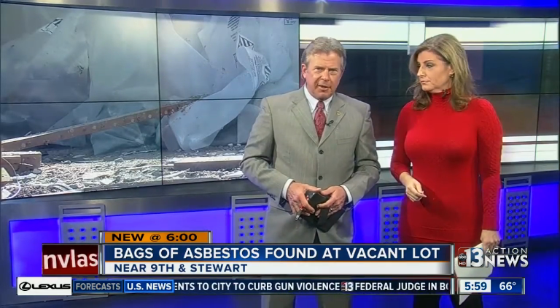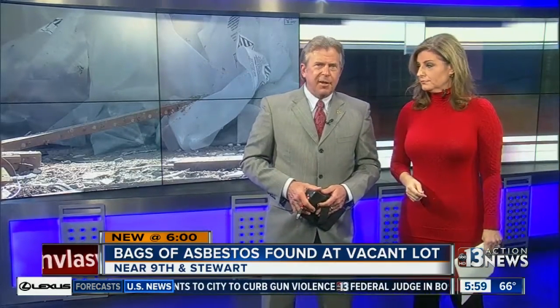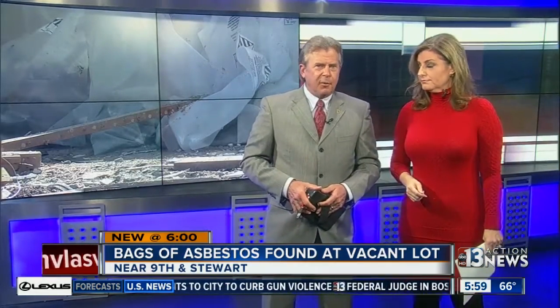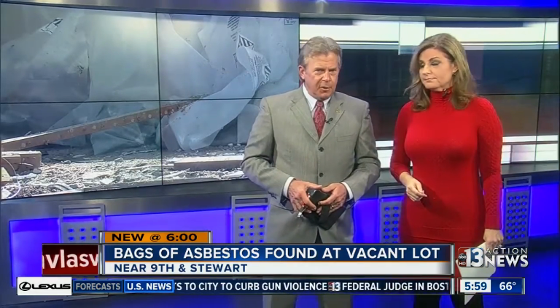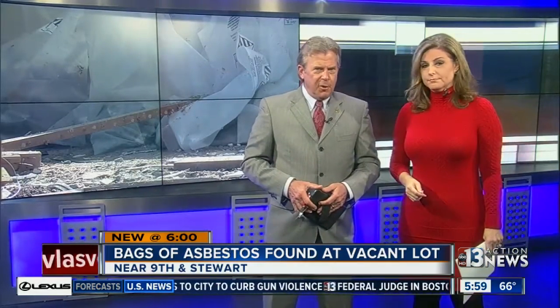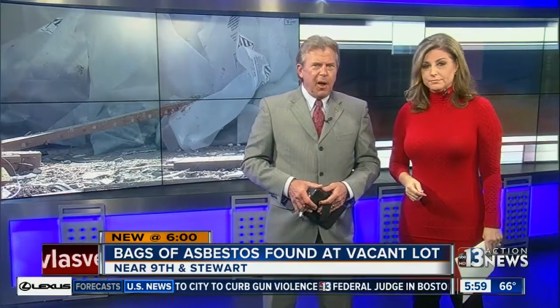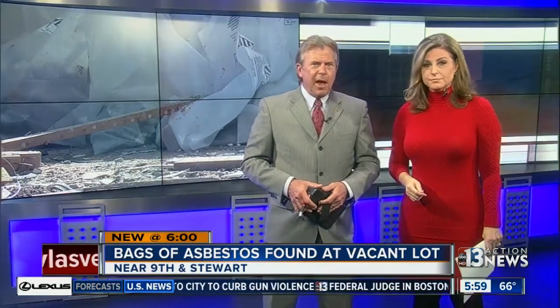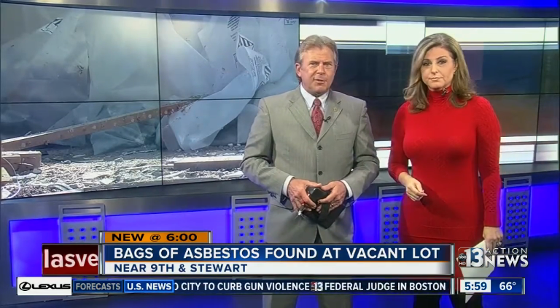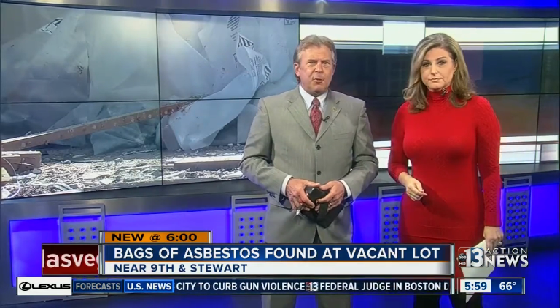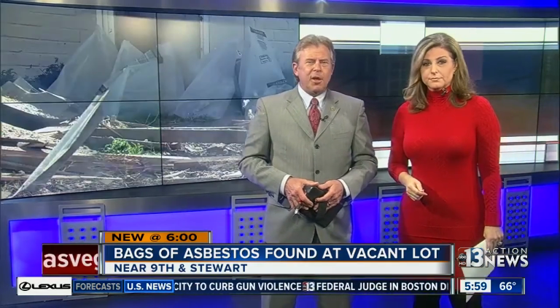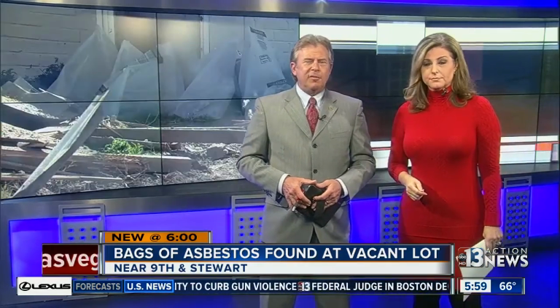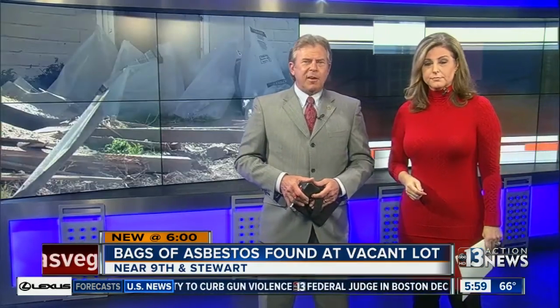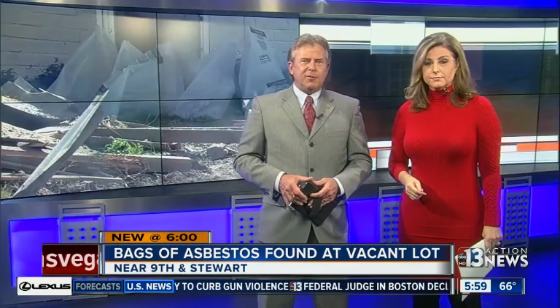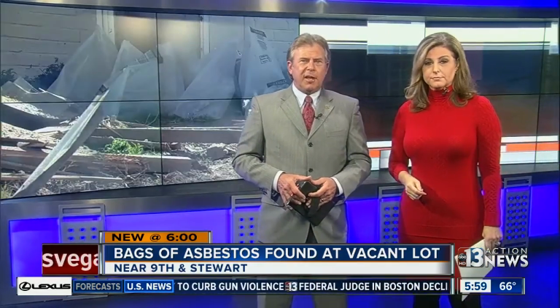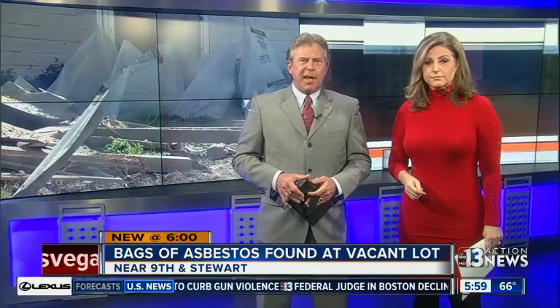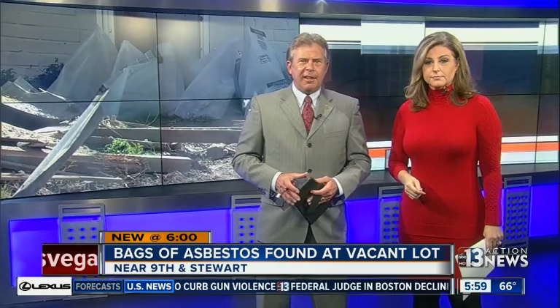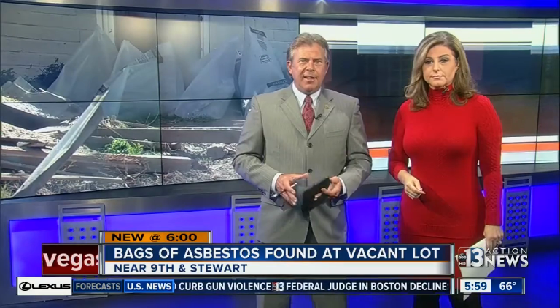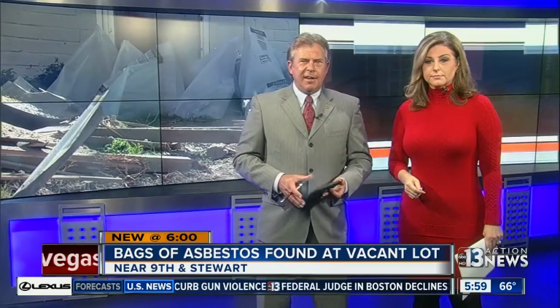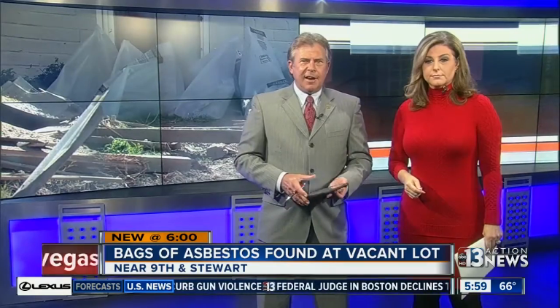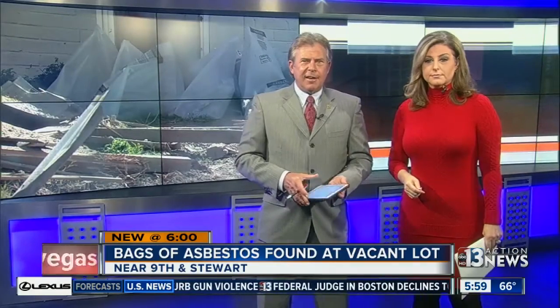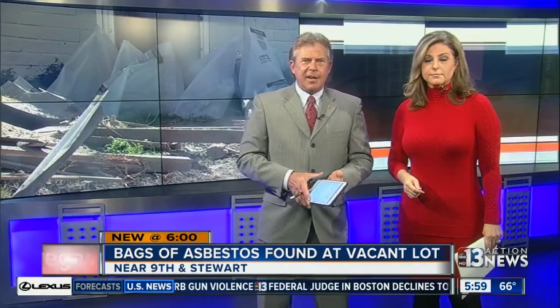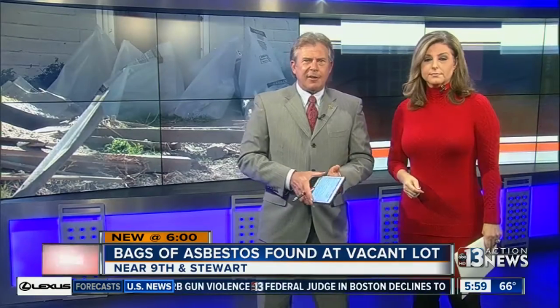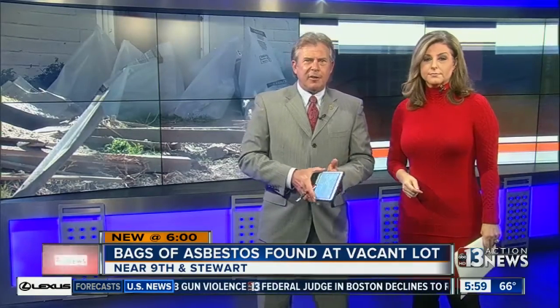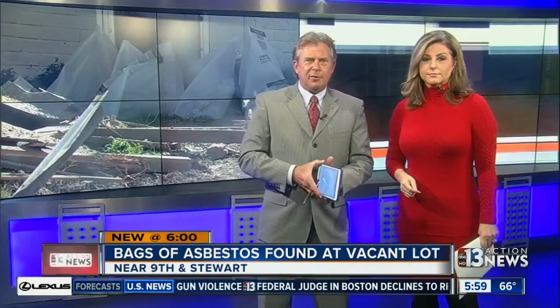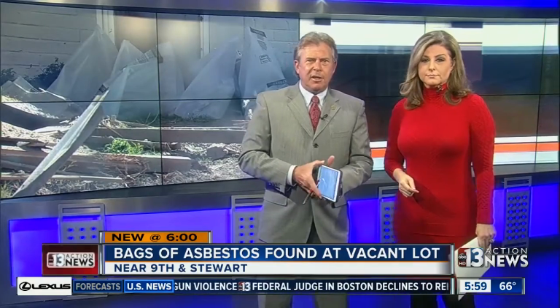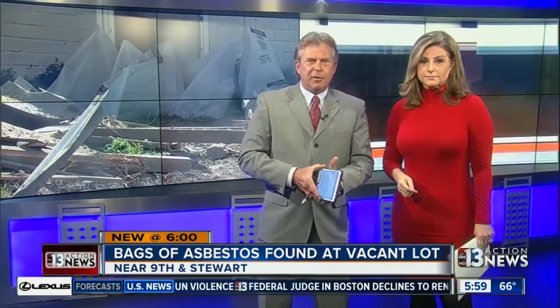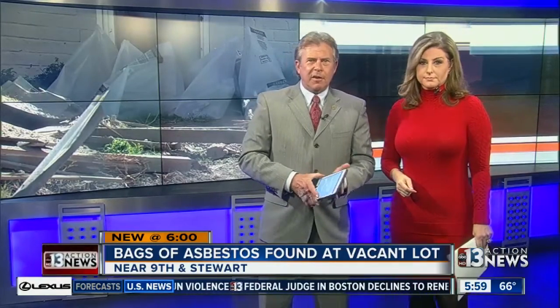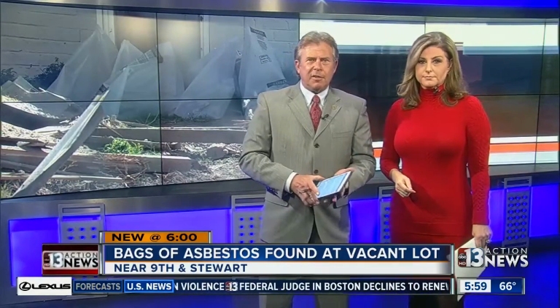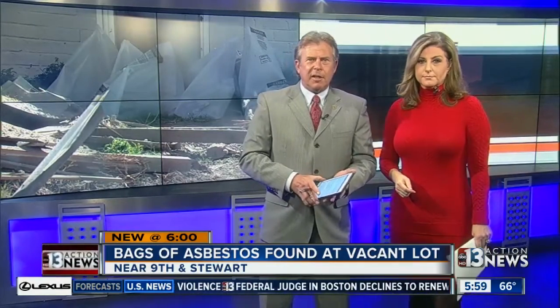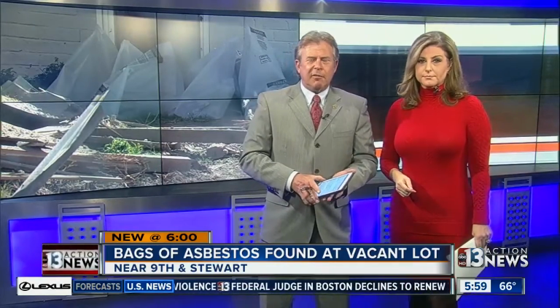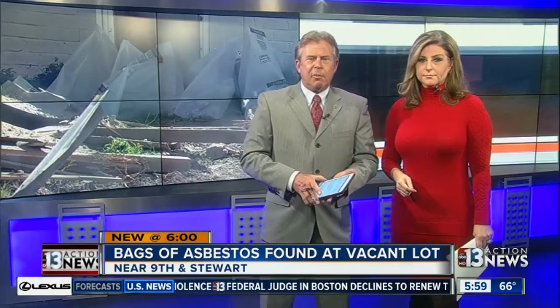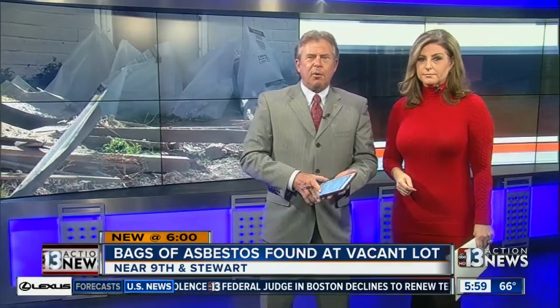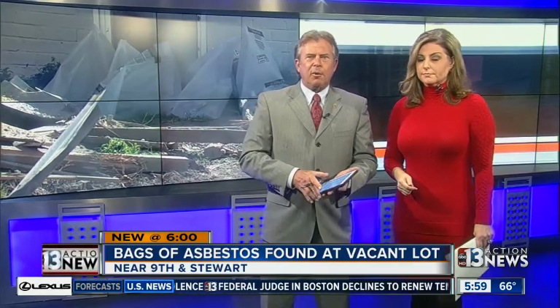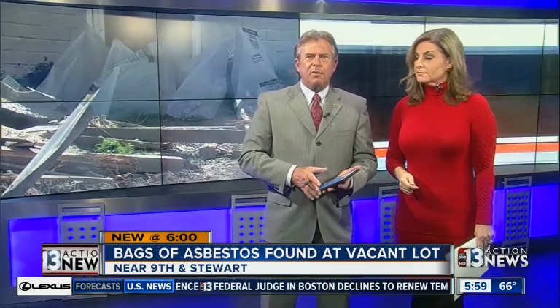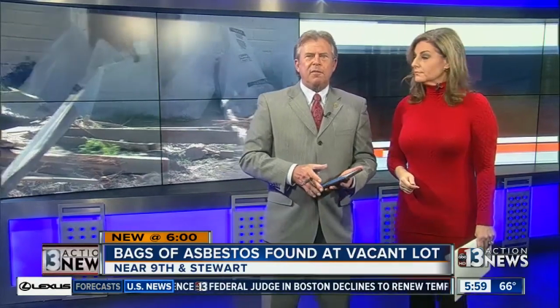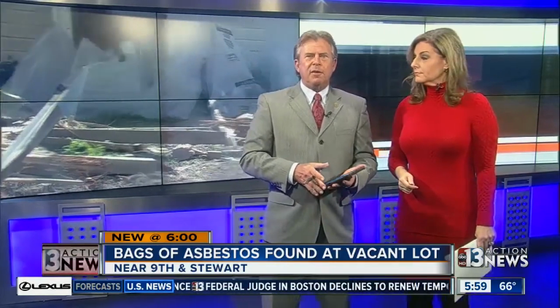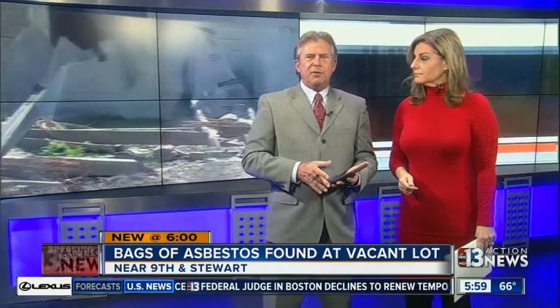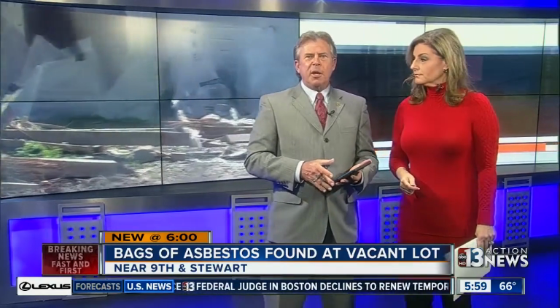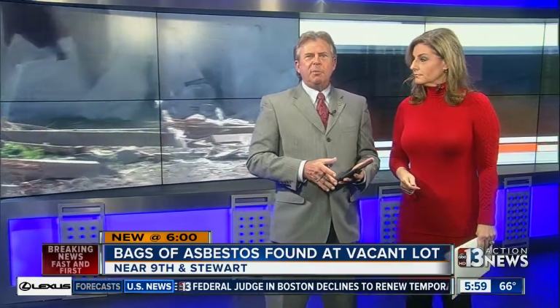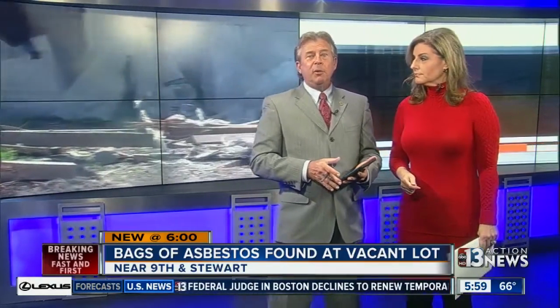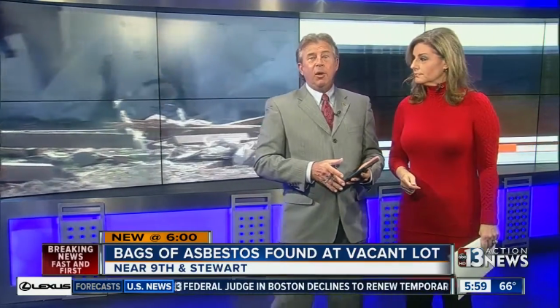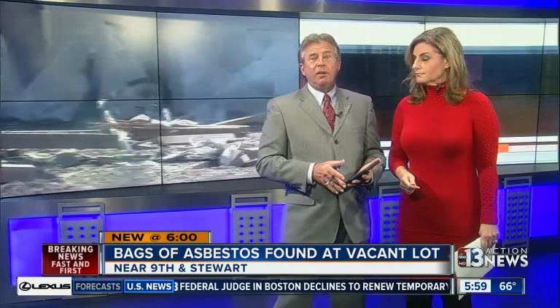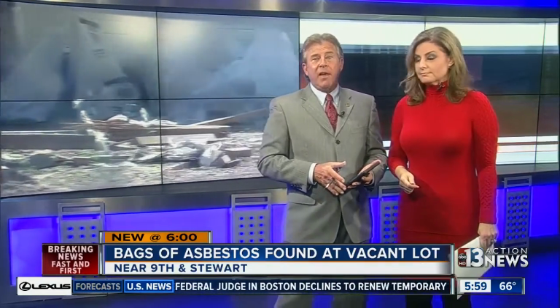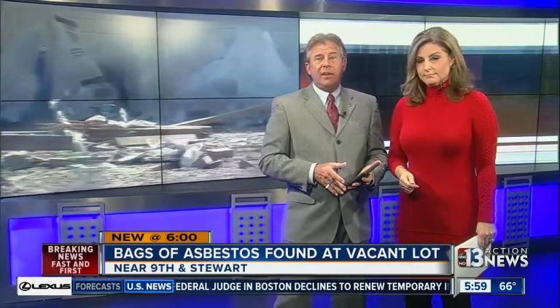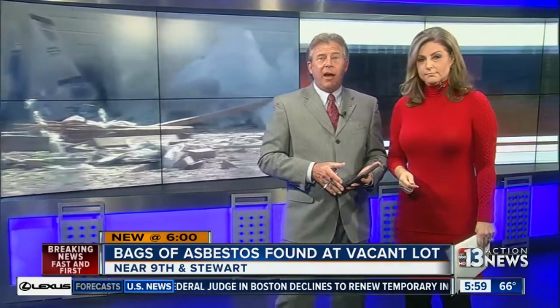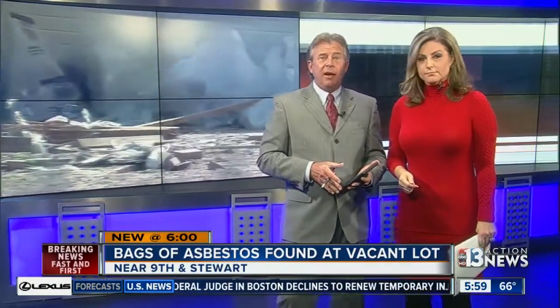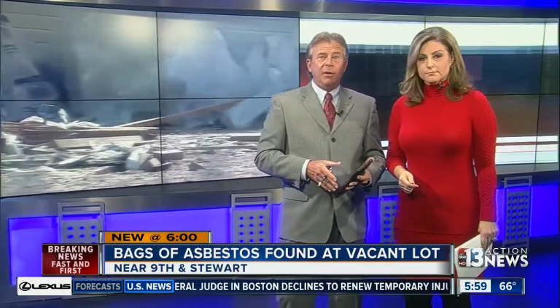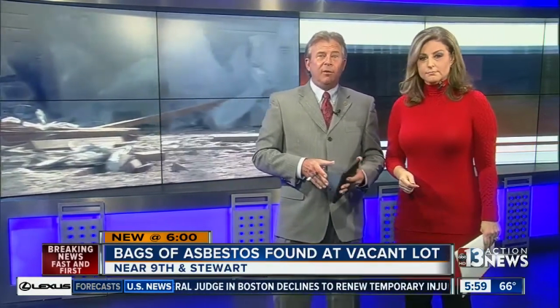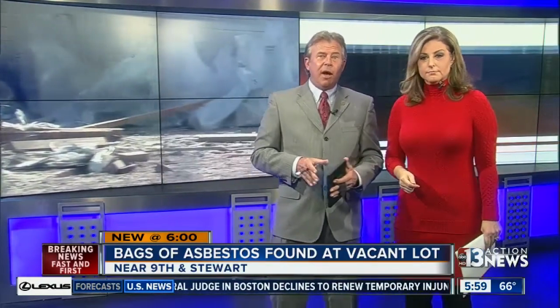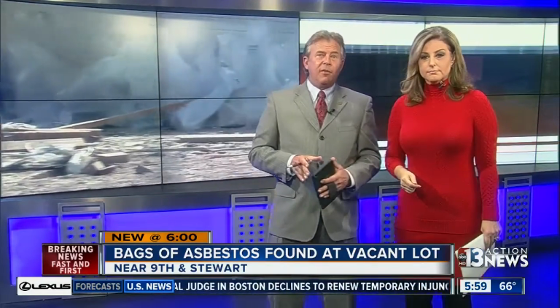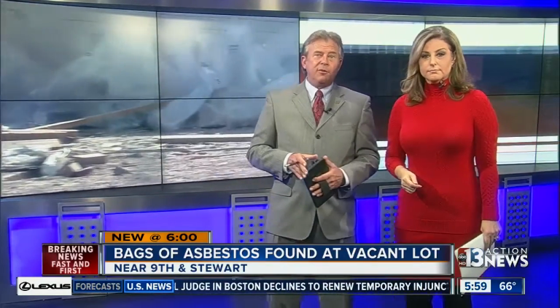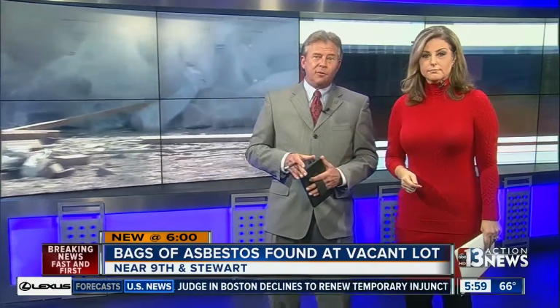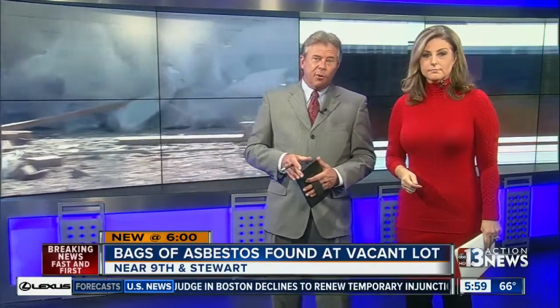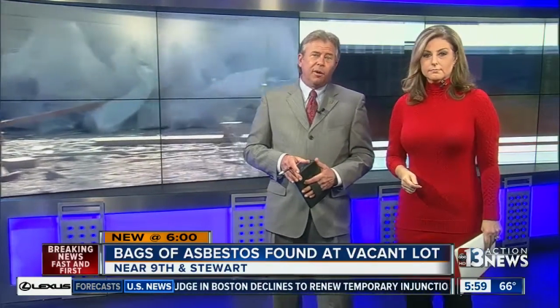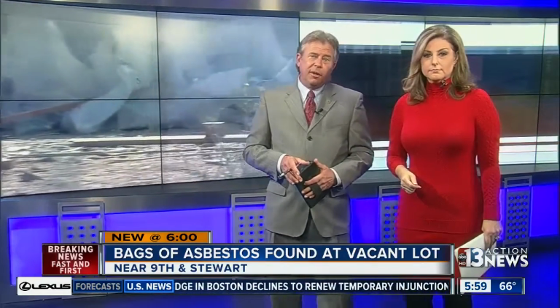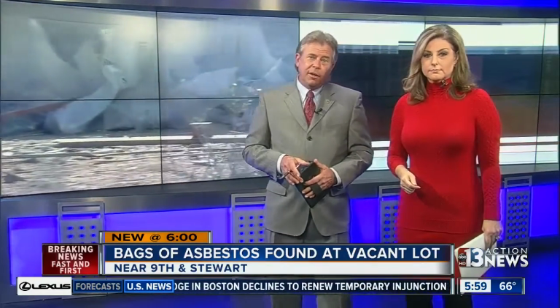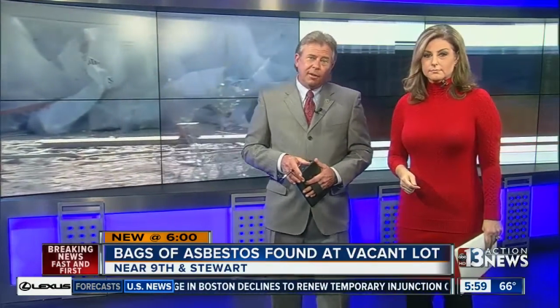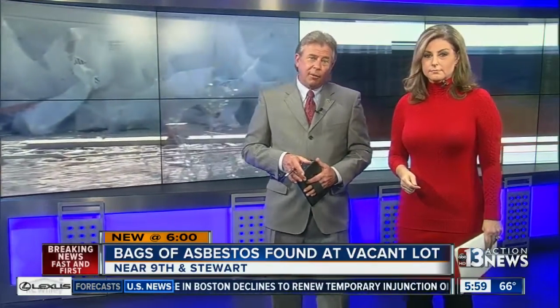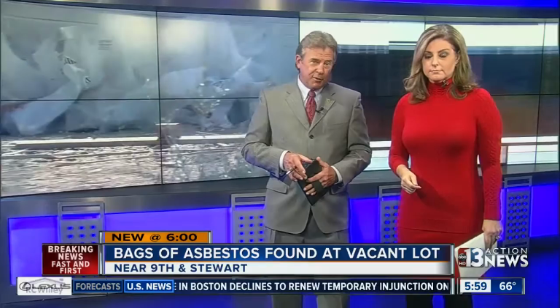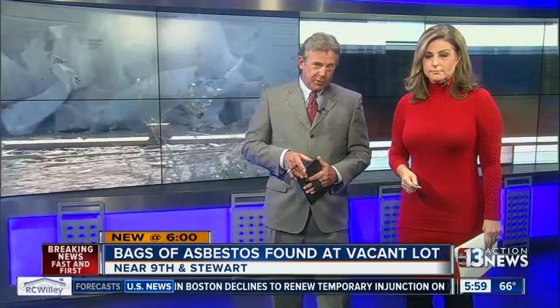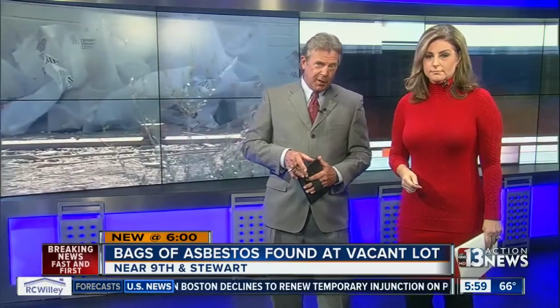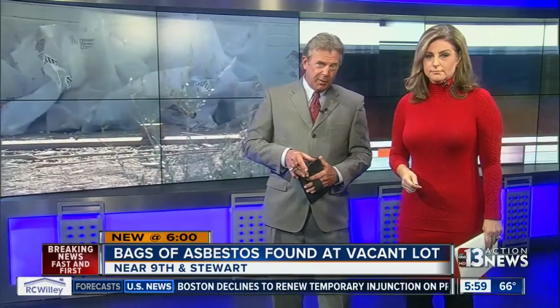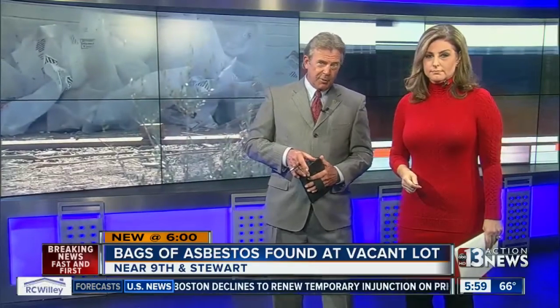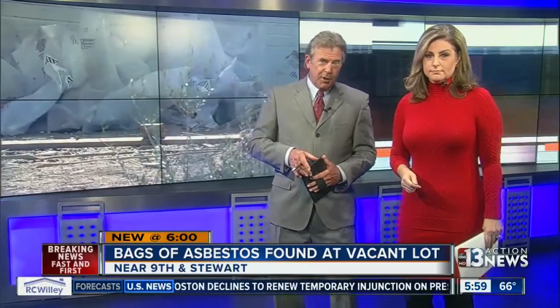When you ask, we investigate. Contact 13 investigative reporter Stephanie Zeppelin went to that lot near 9th and Stewart, where she's getting results.